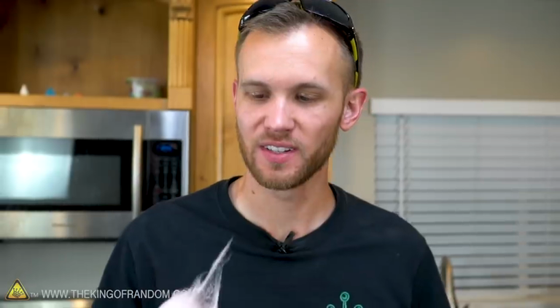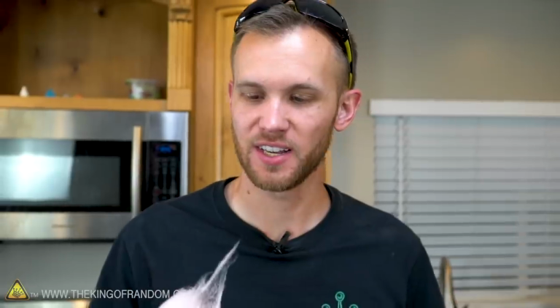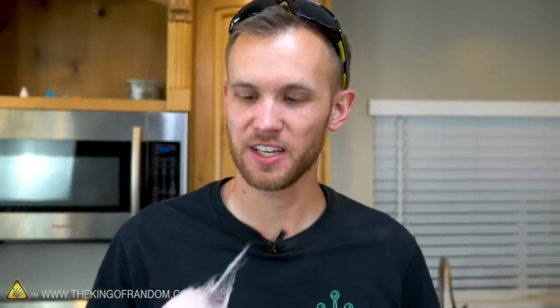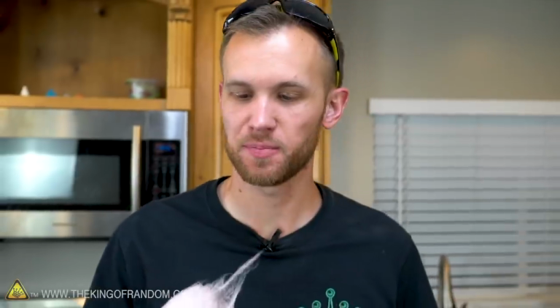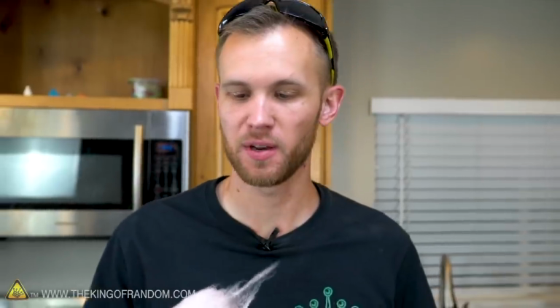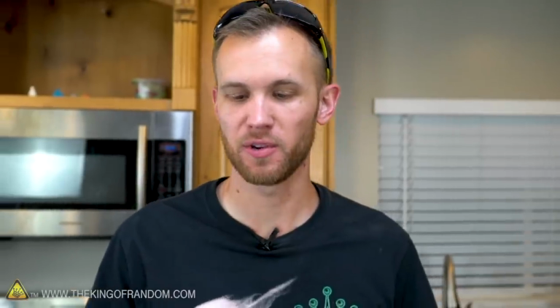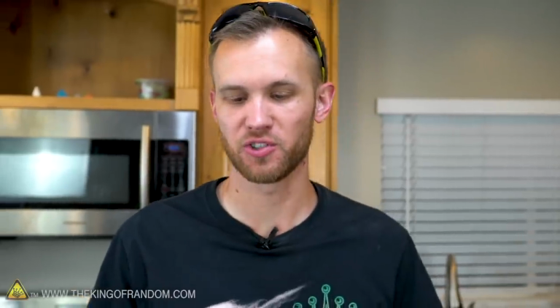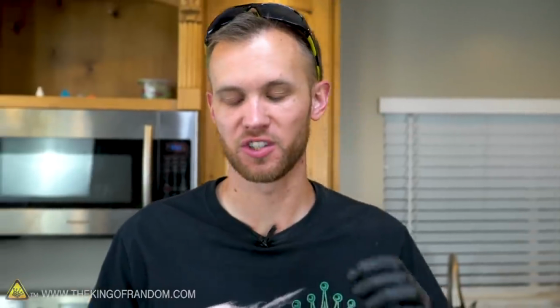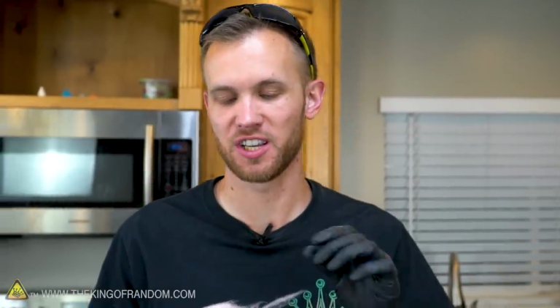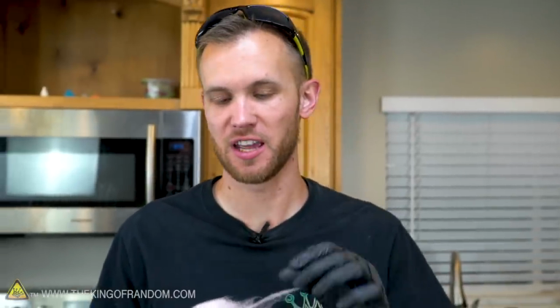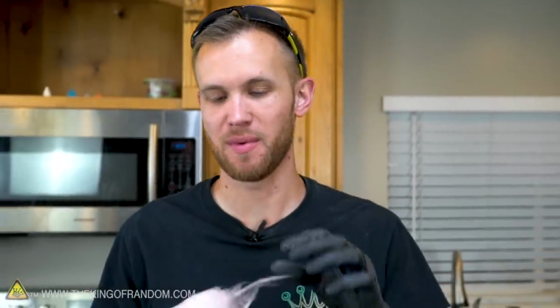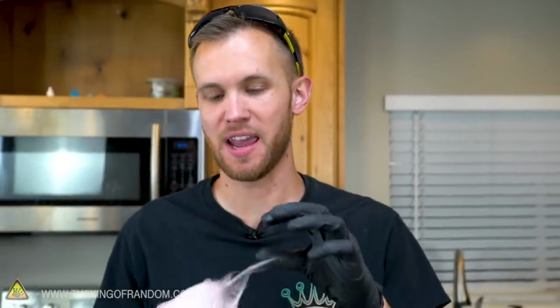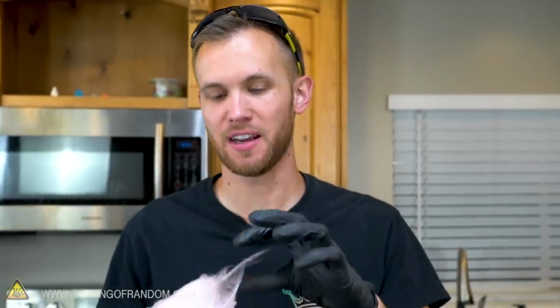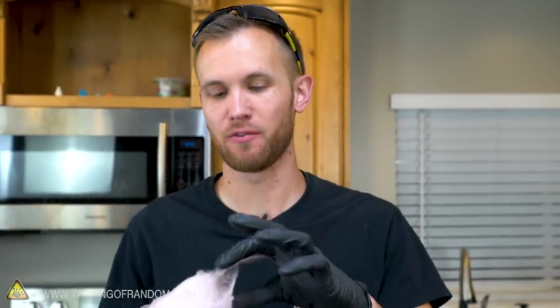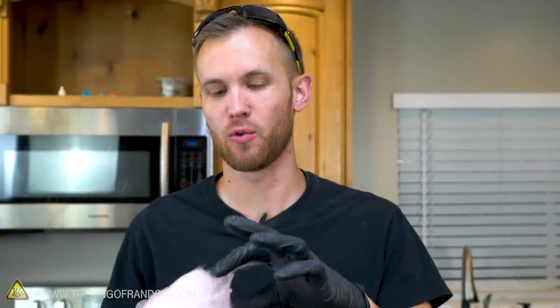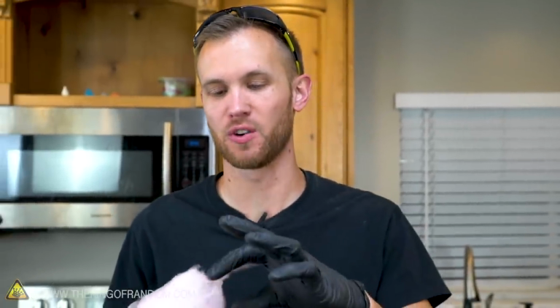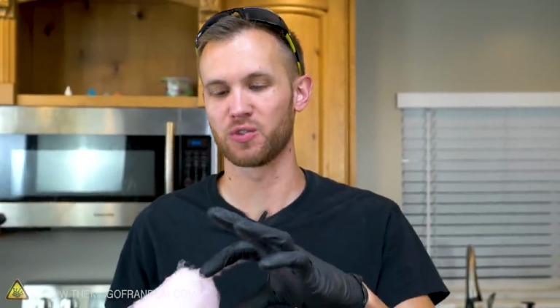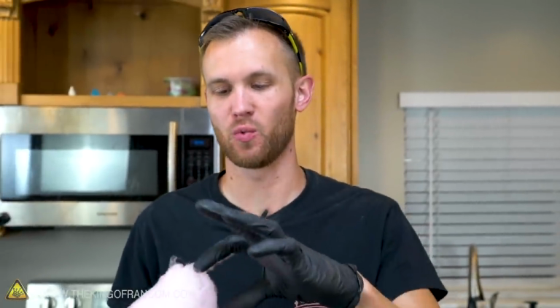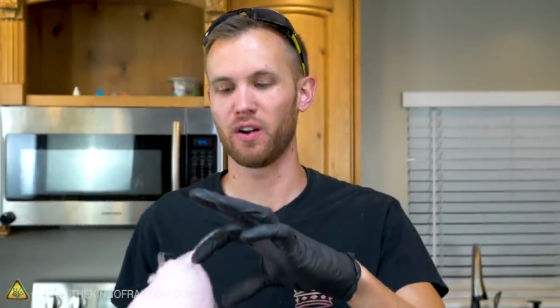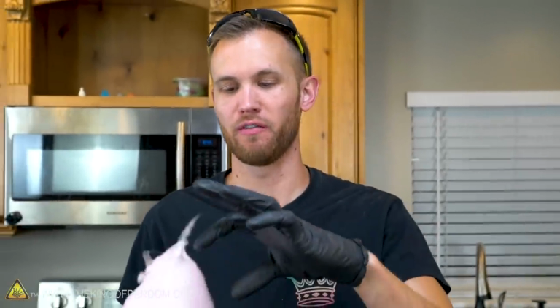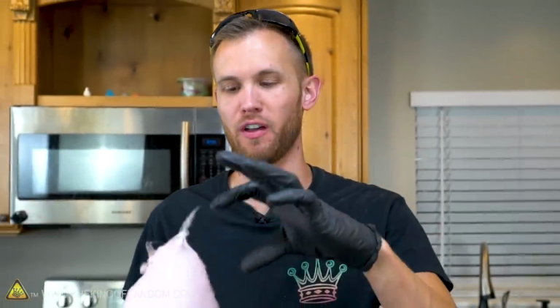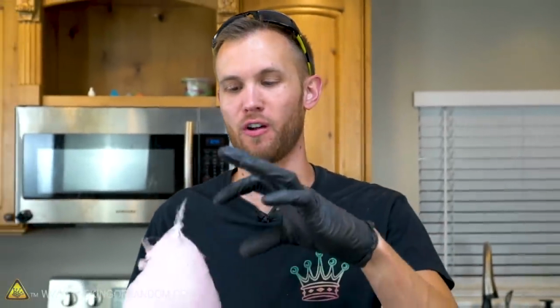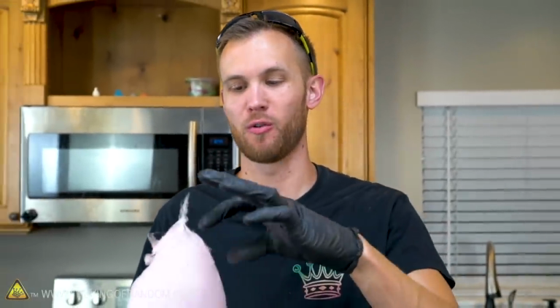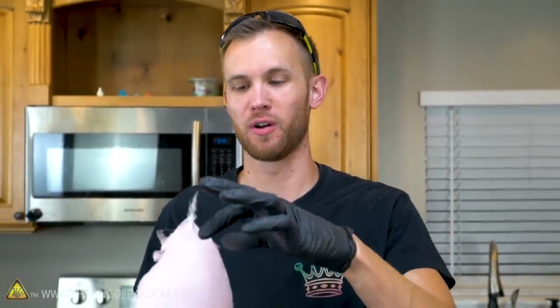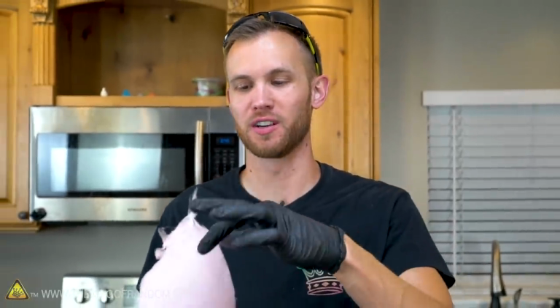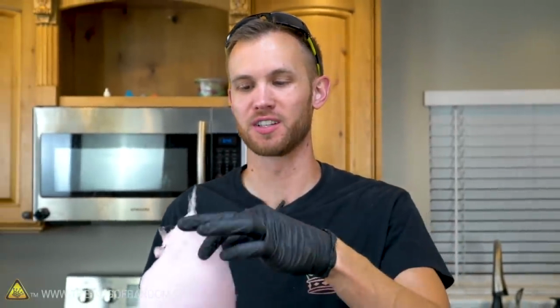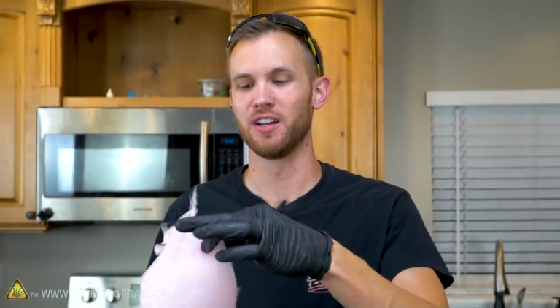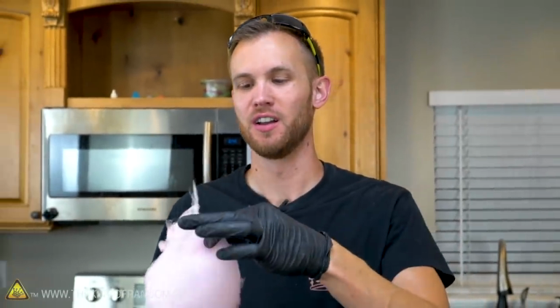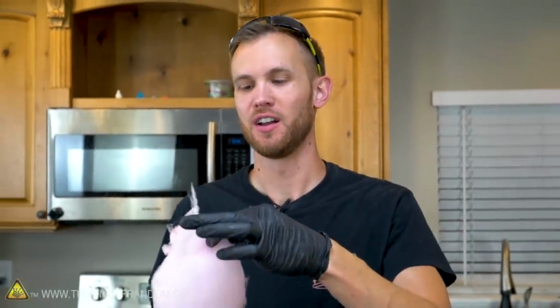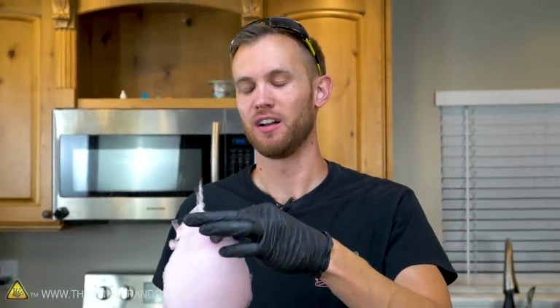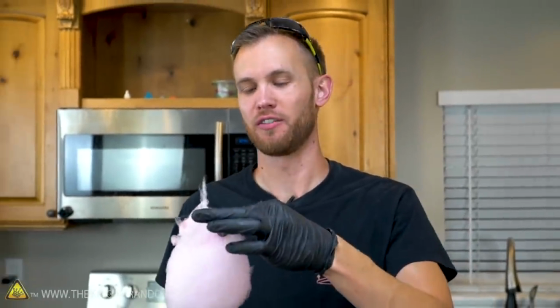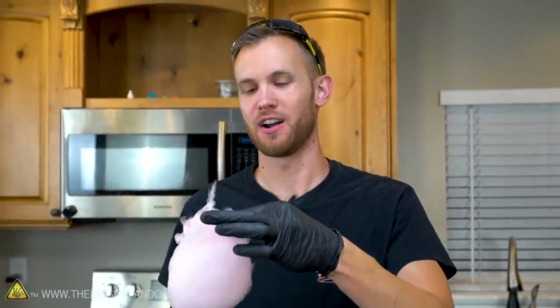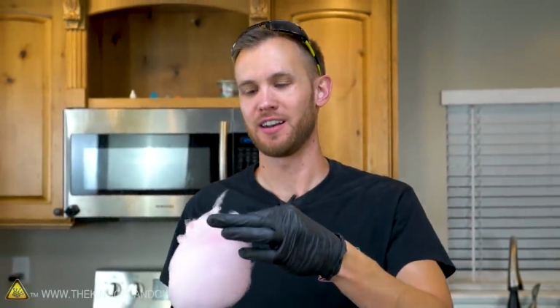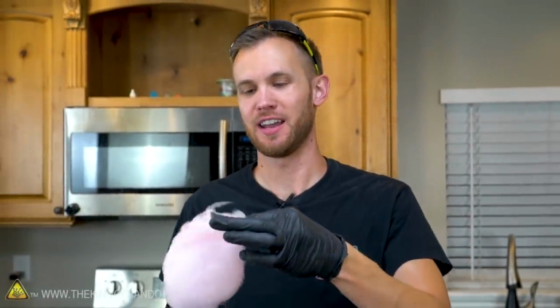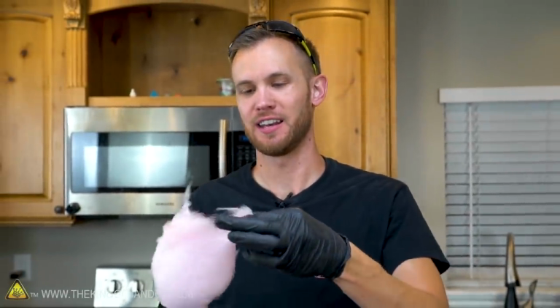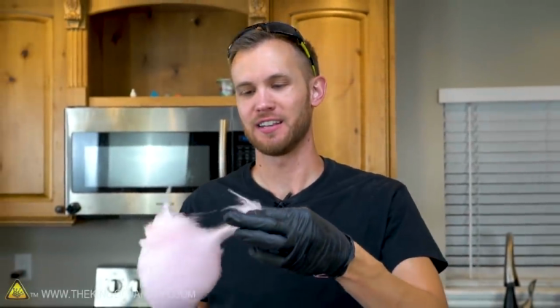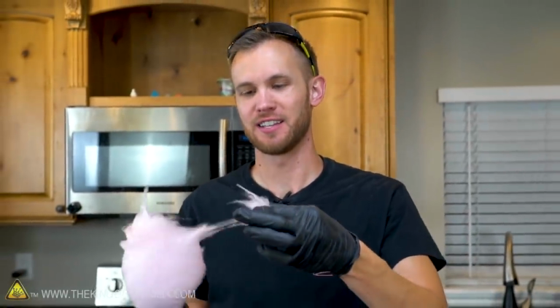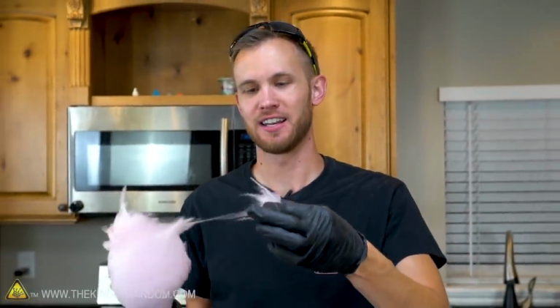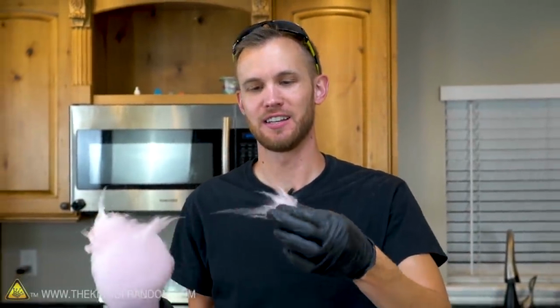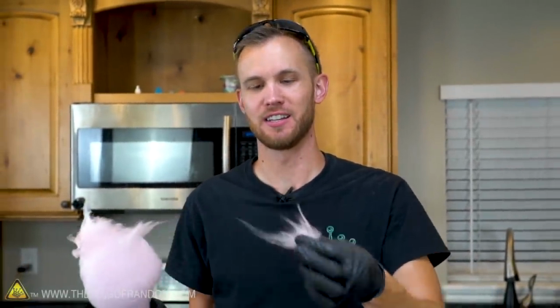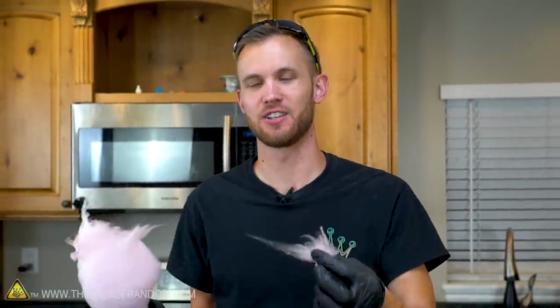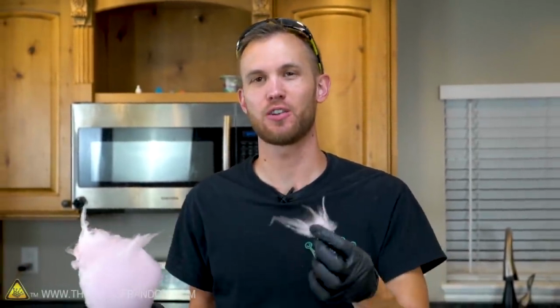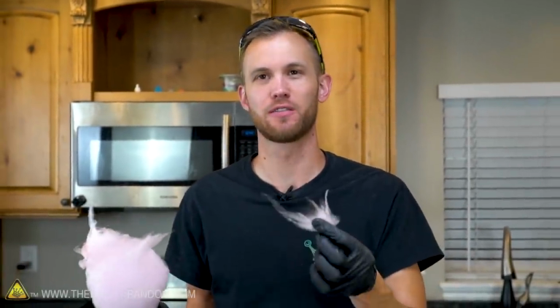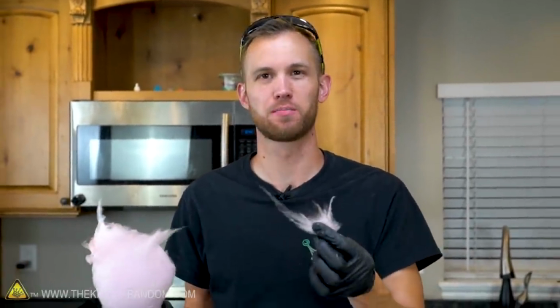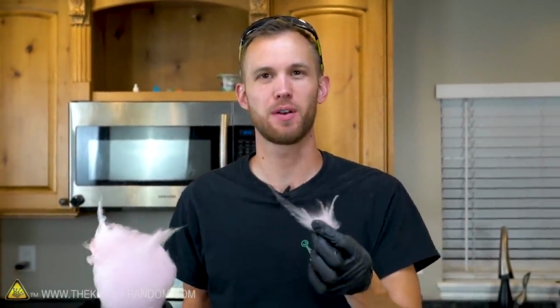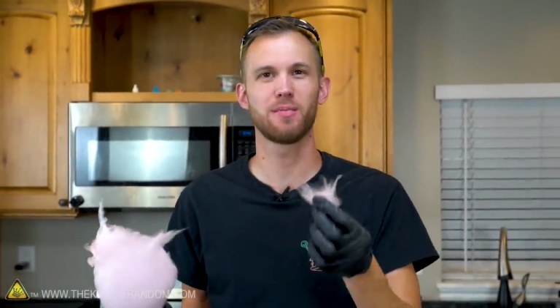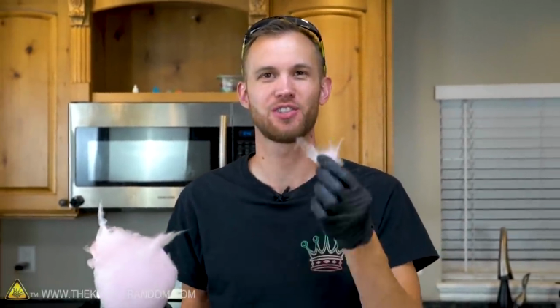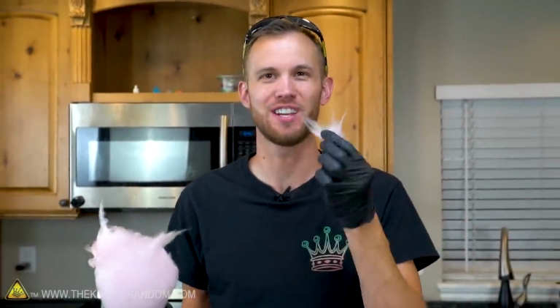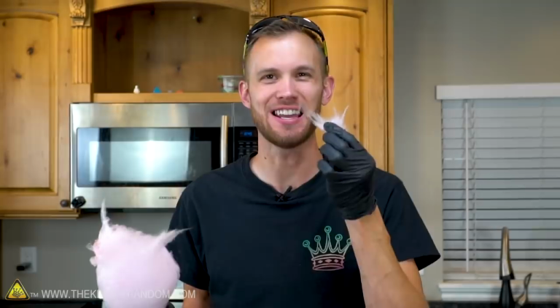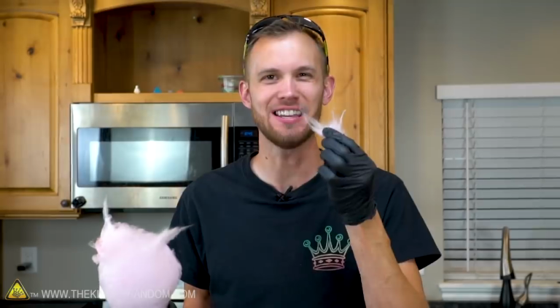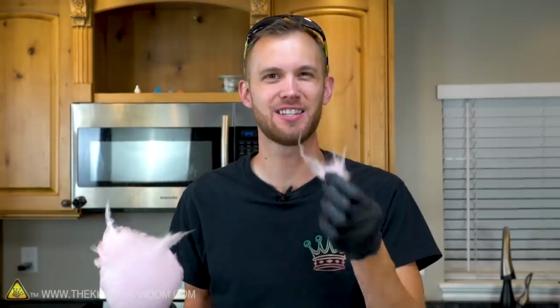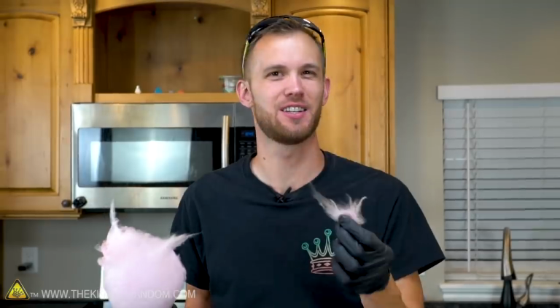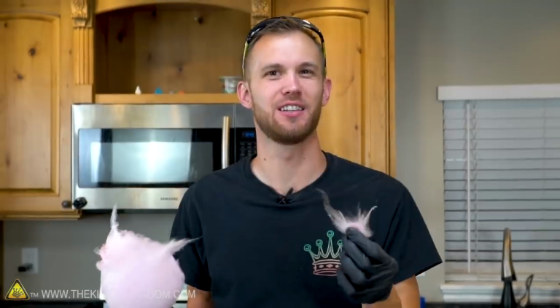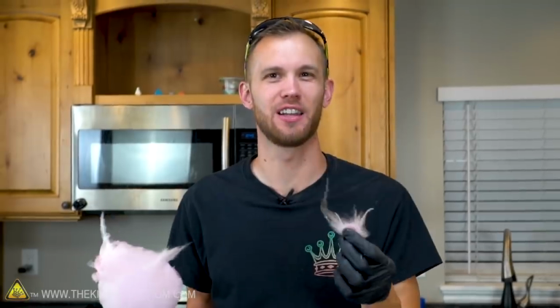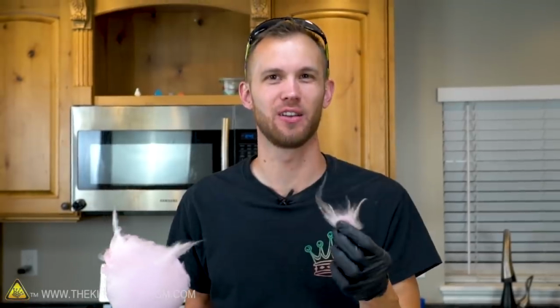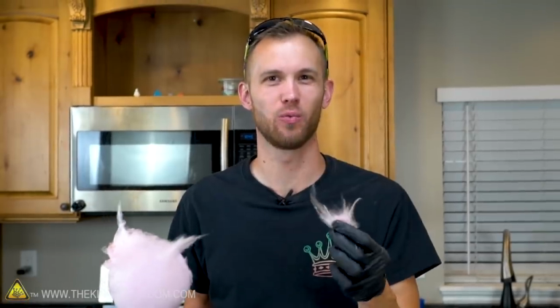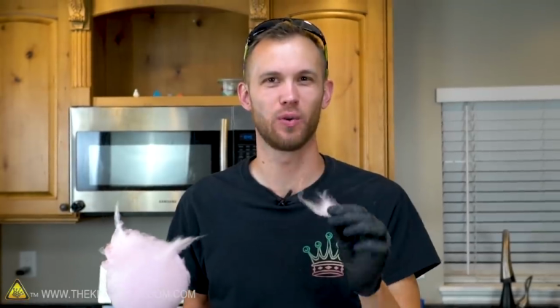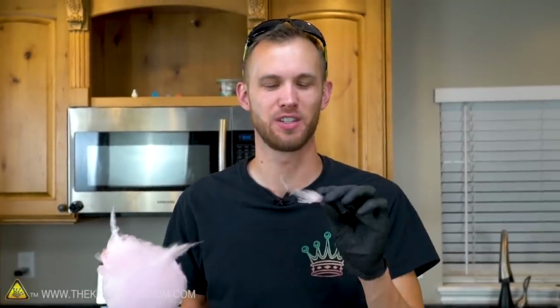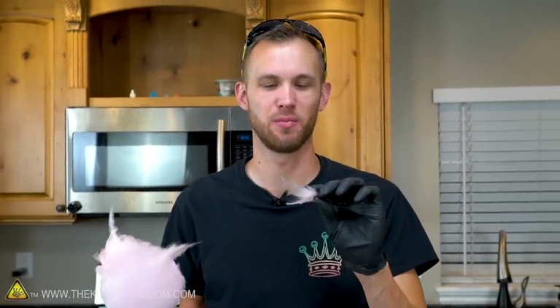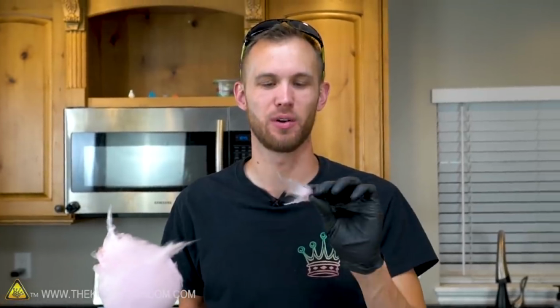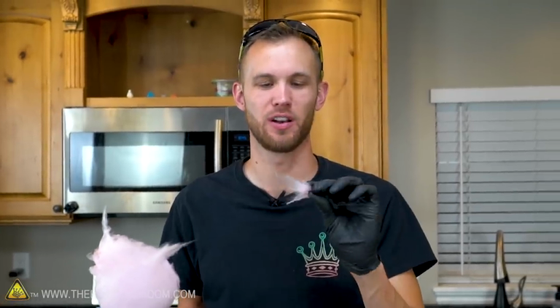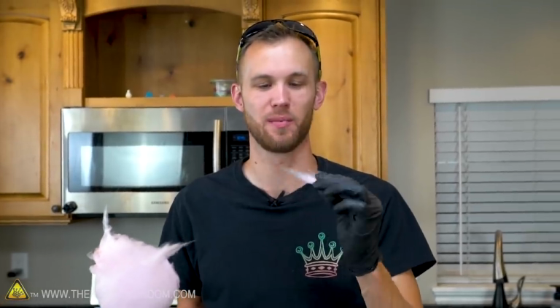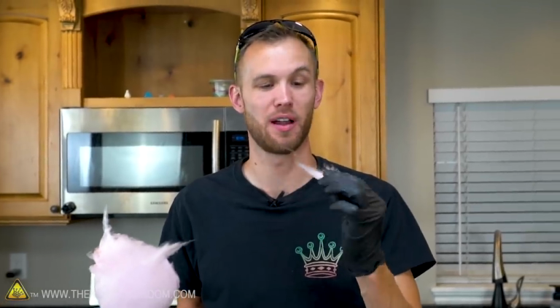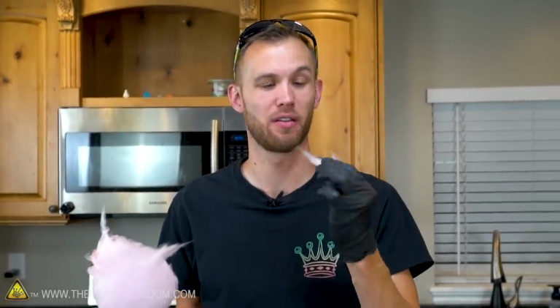It tastes pretty much the same, and one of the hallmarks of cotton candy is that it dissolves pretty much instantly once you put it in your mouth.